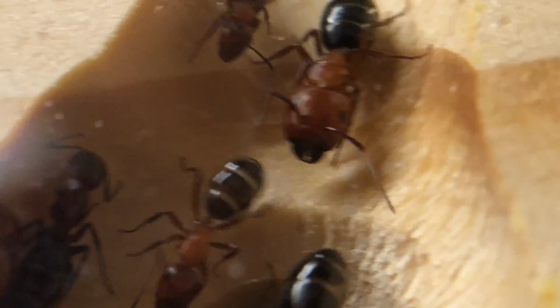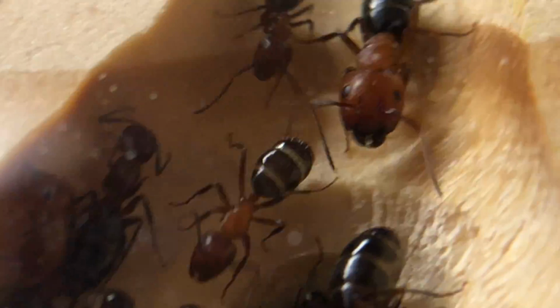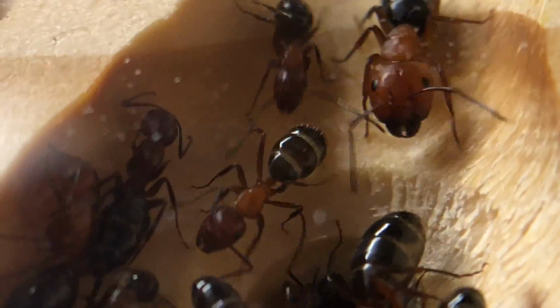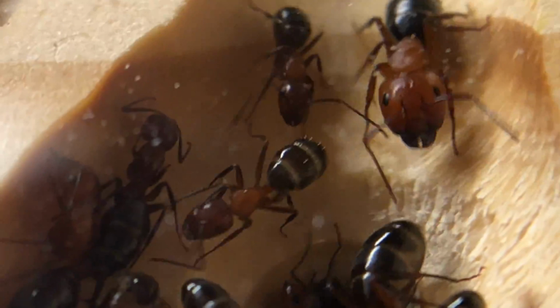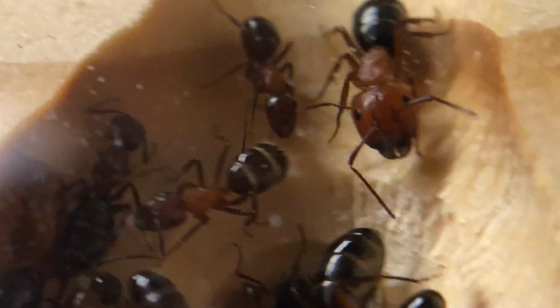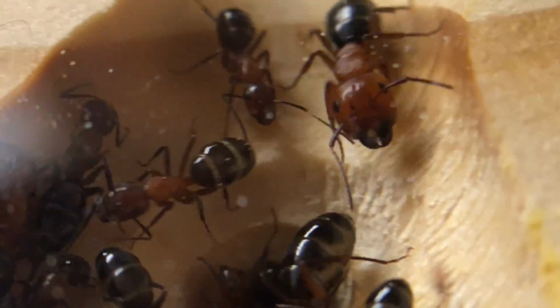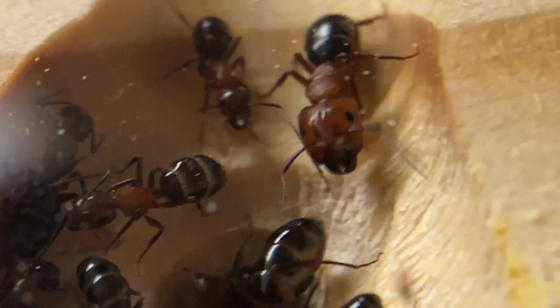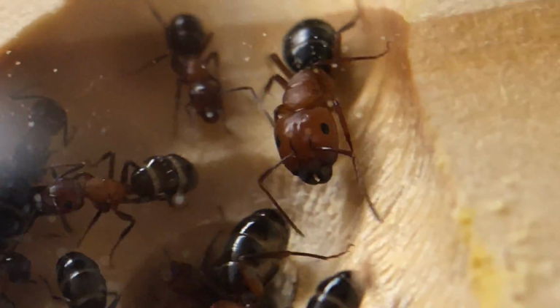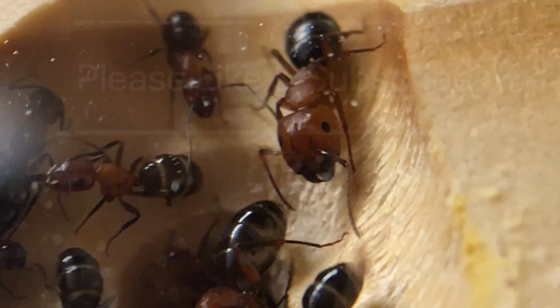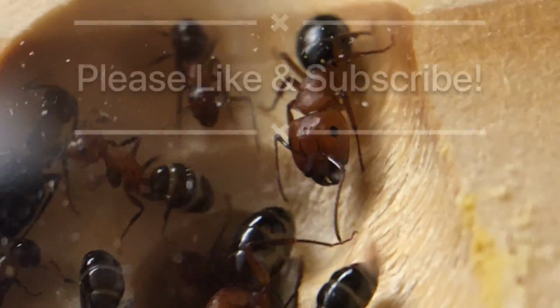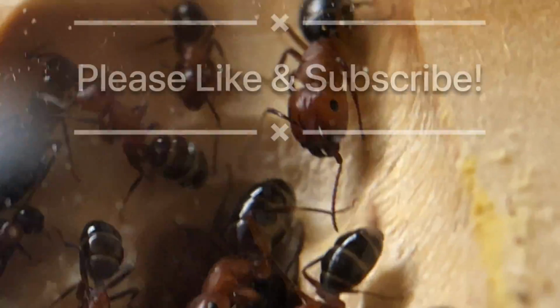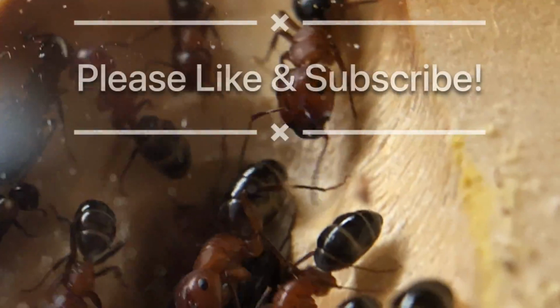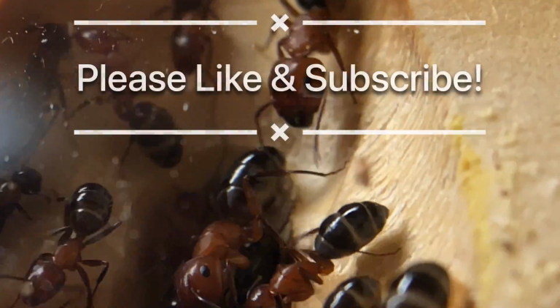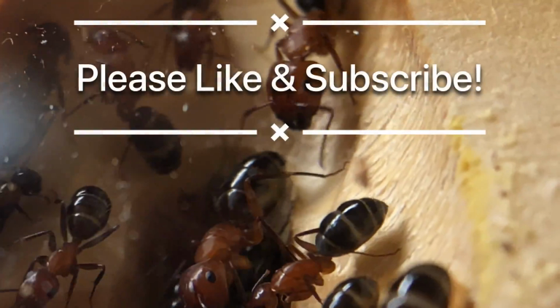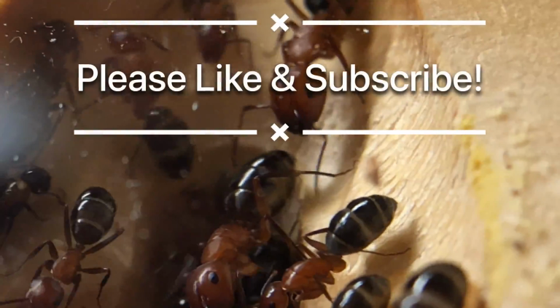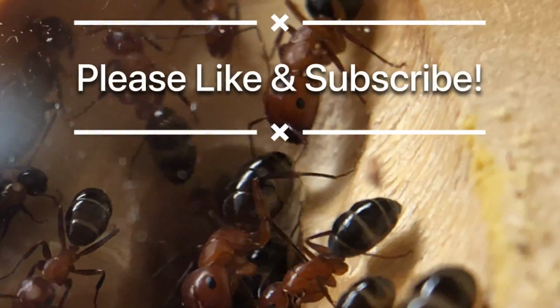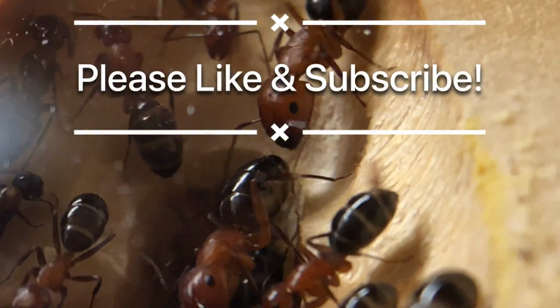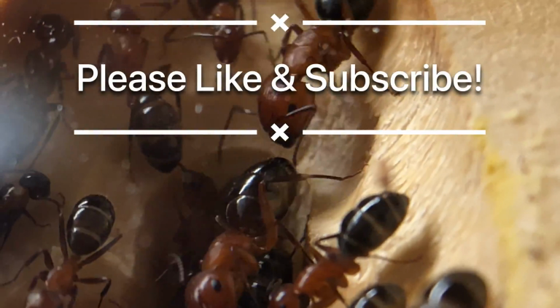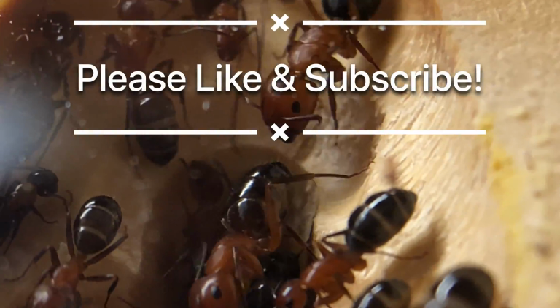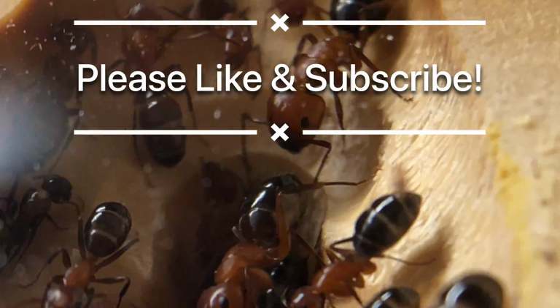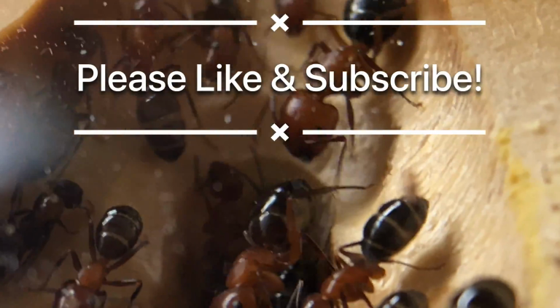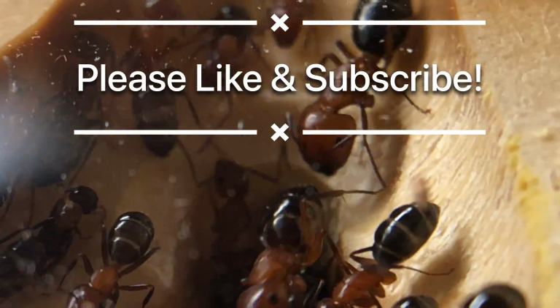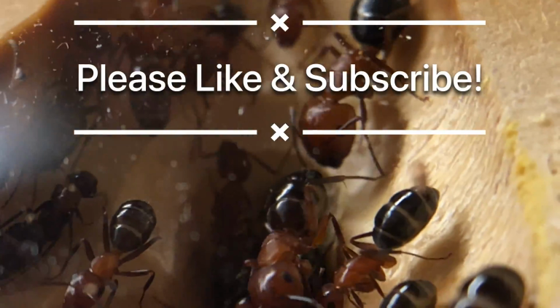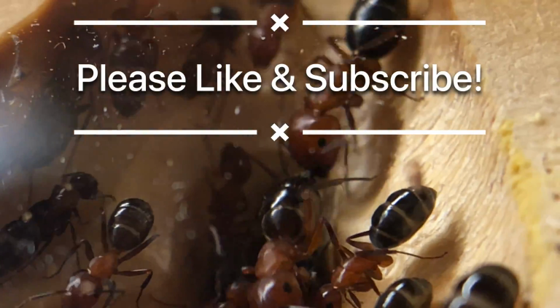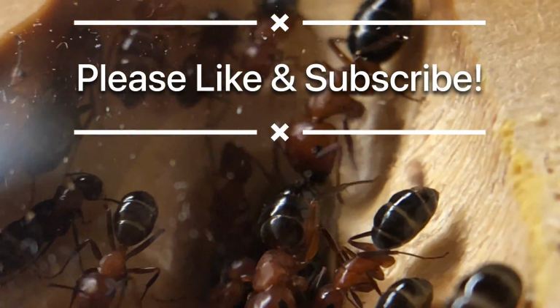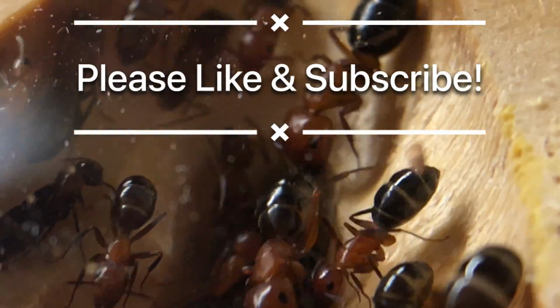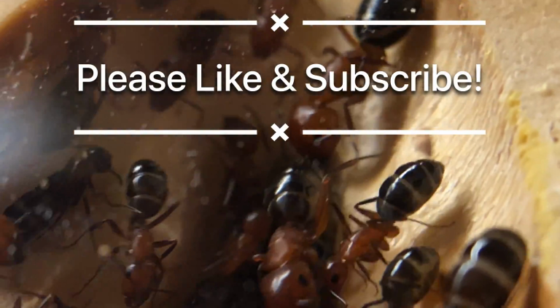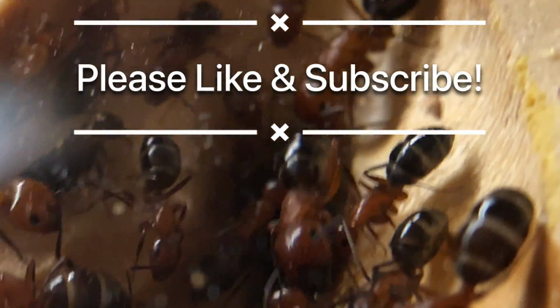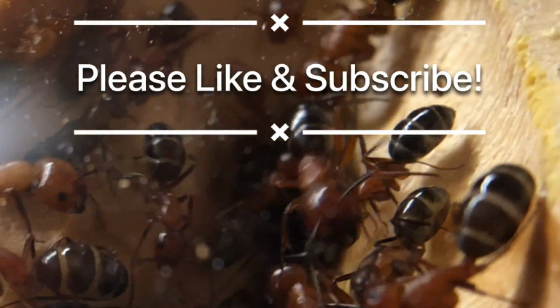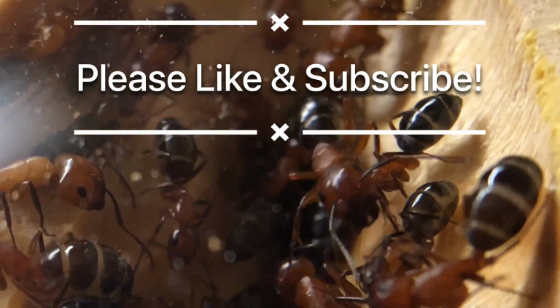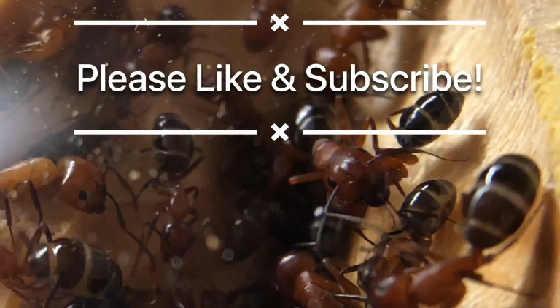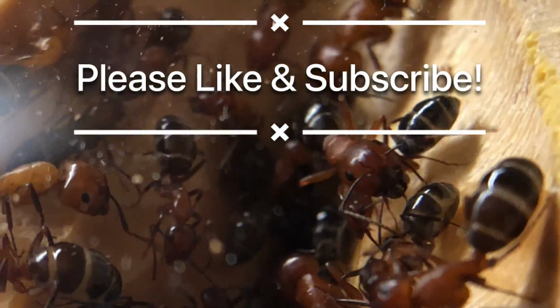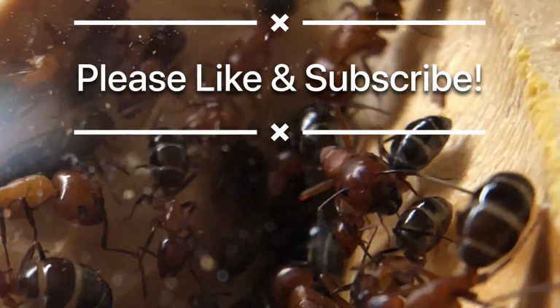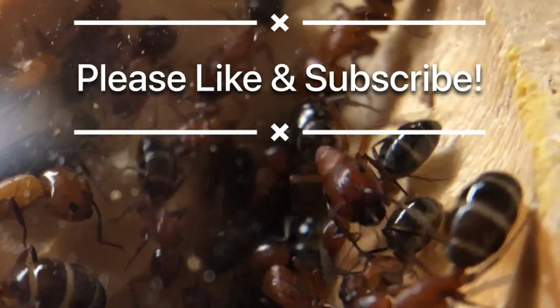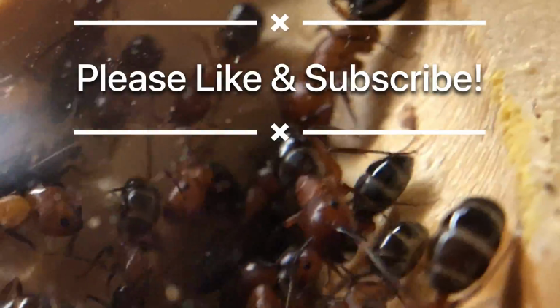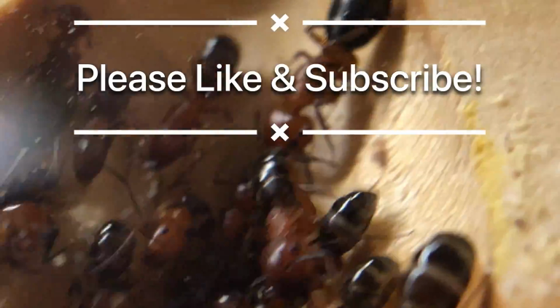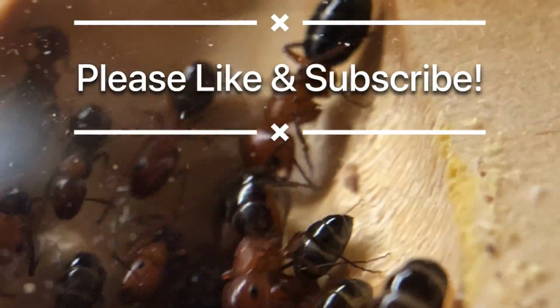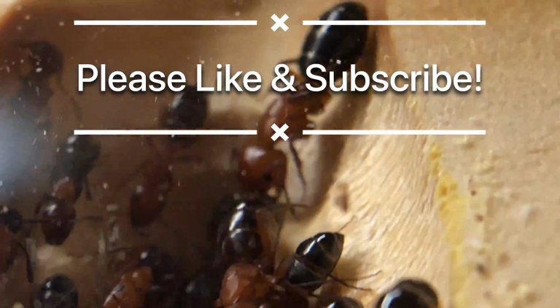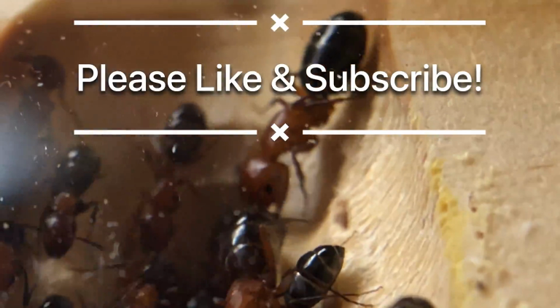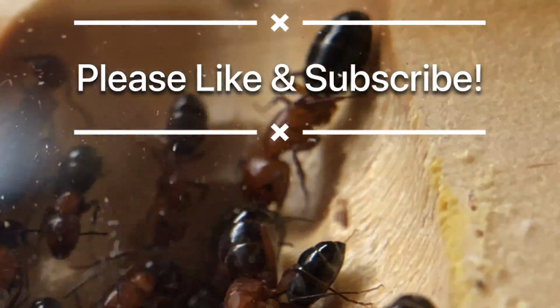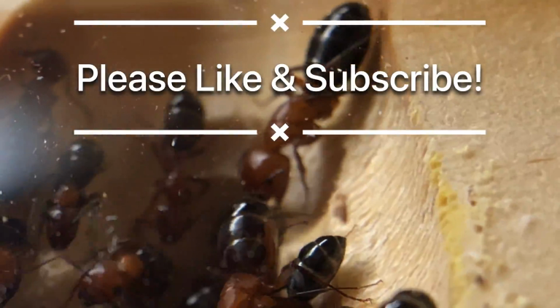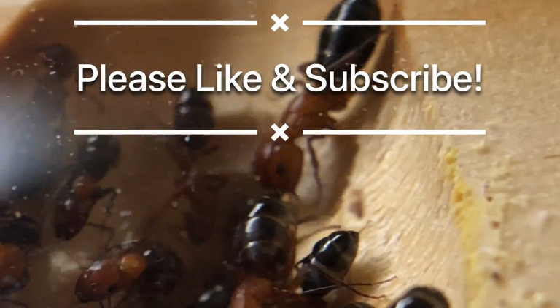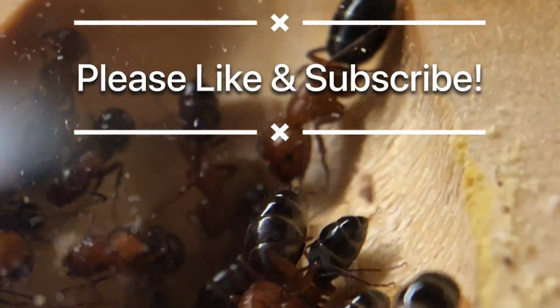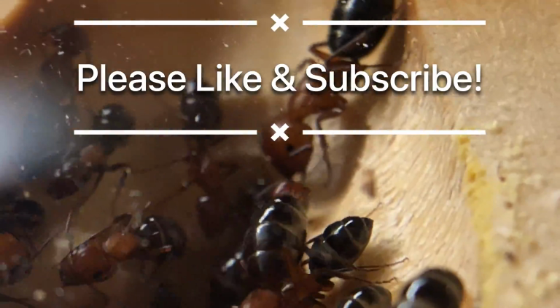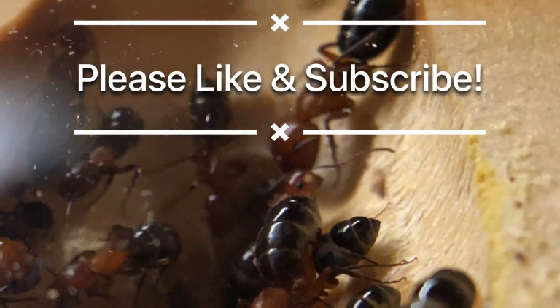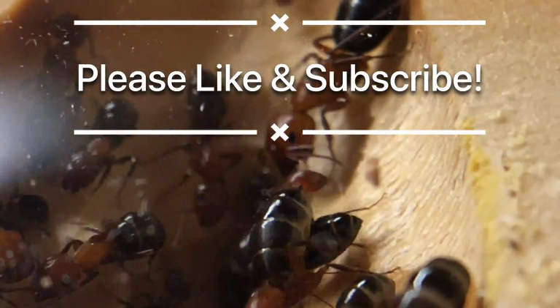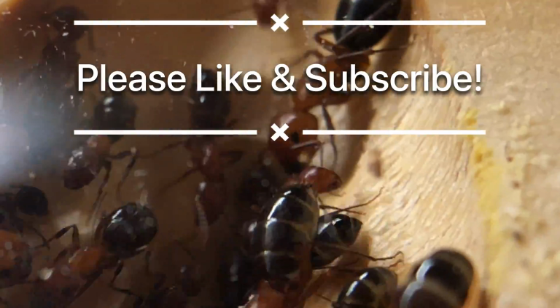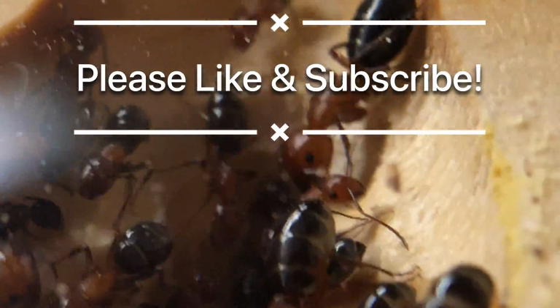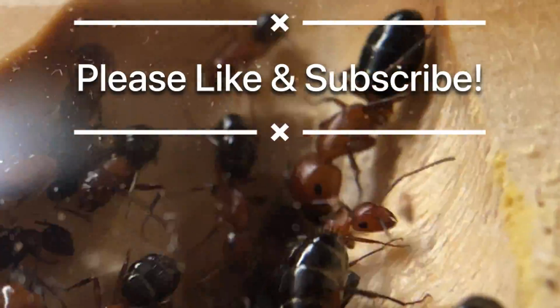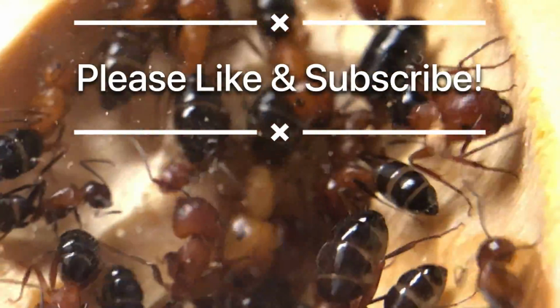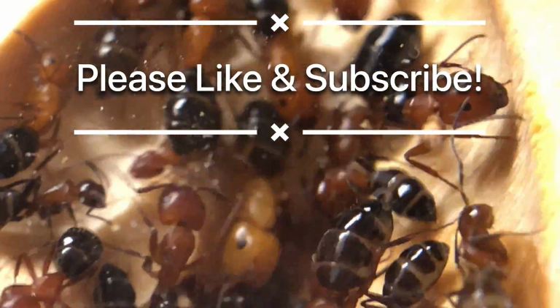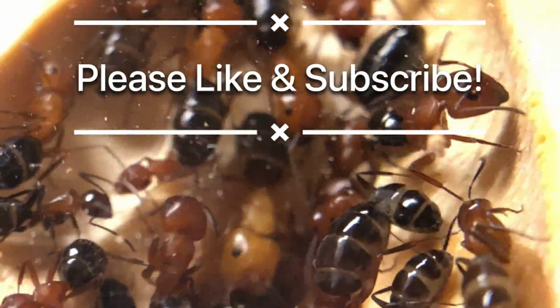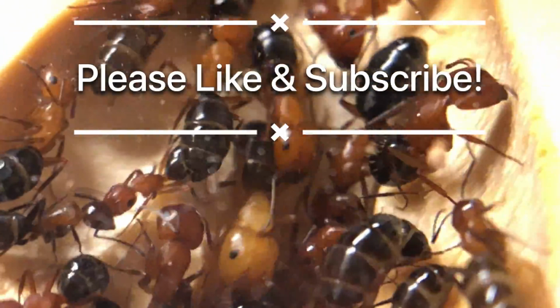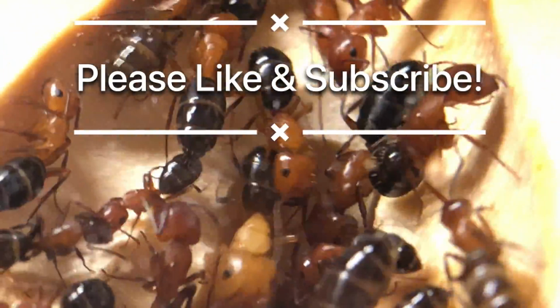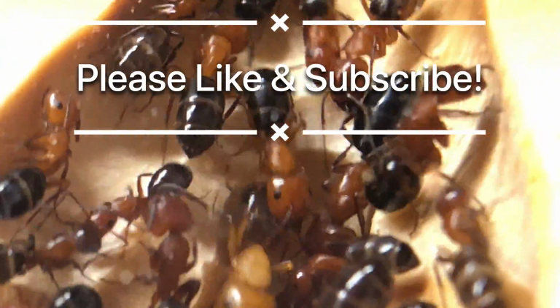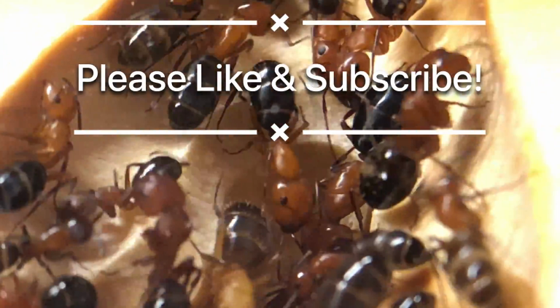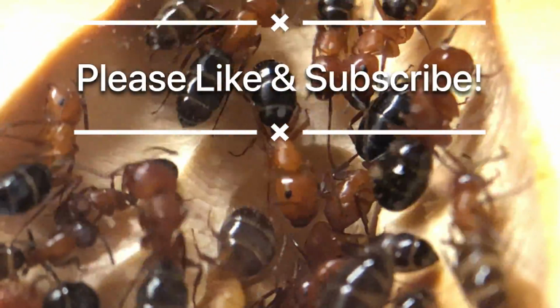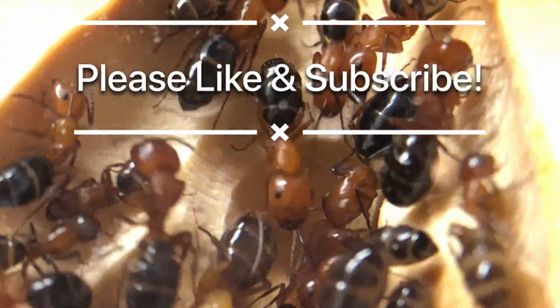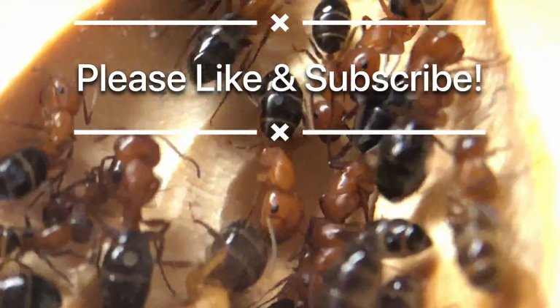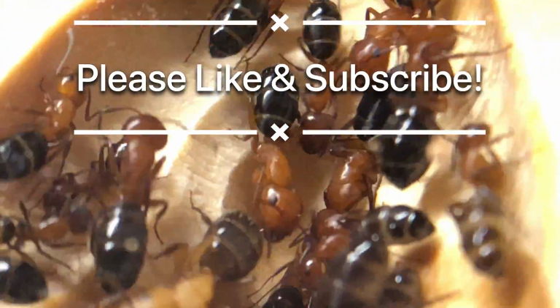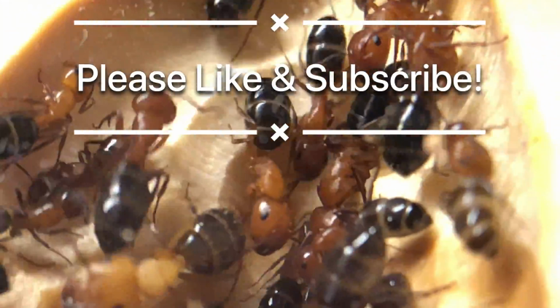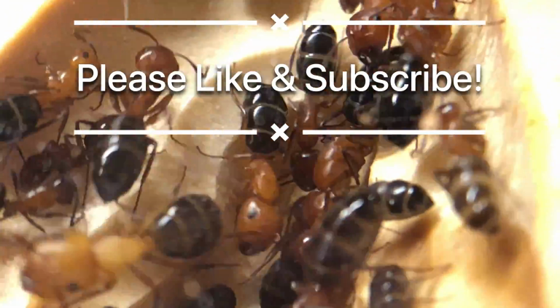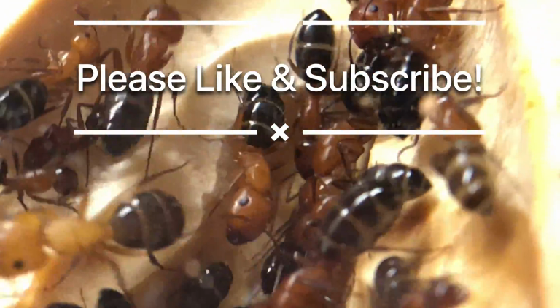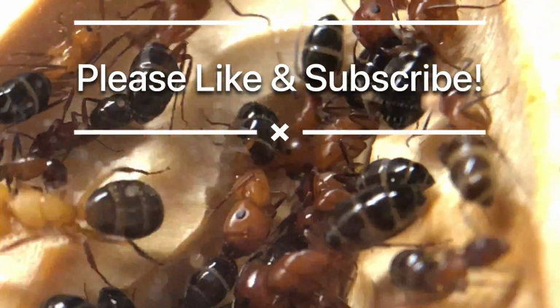If you enjoyed this content please give us a like, and if you haven't already, please subscribe to our channel. We will see you in the next video.